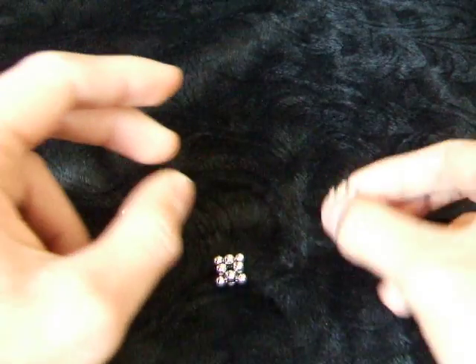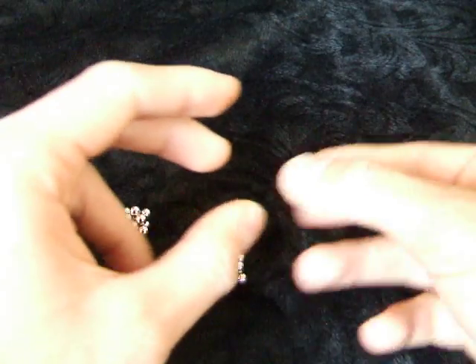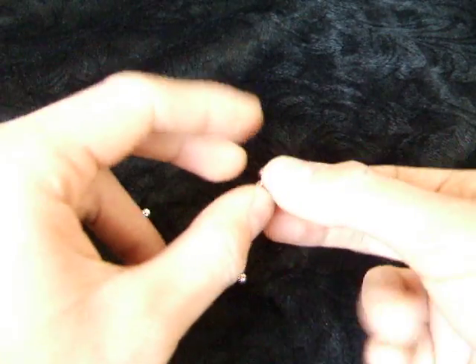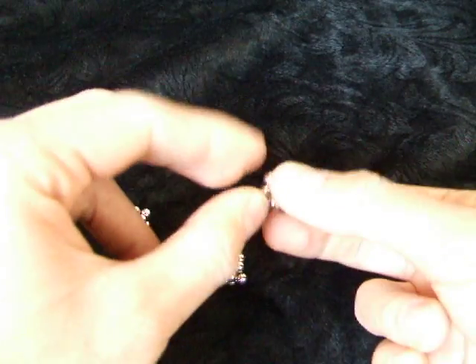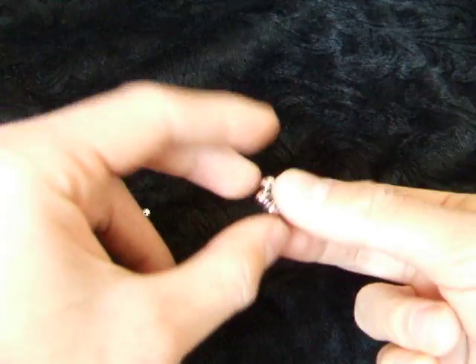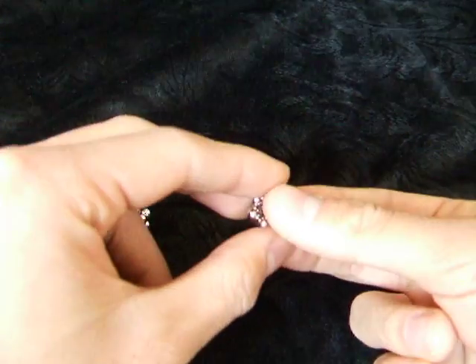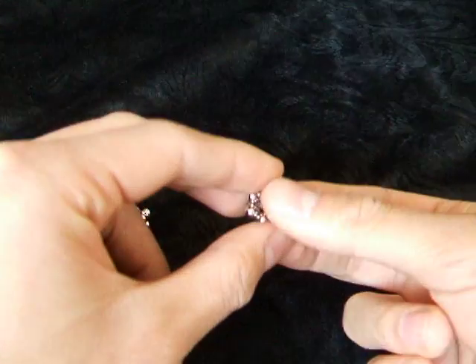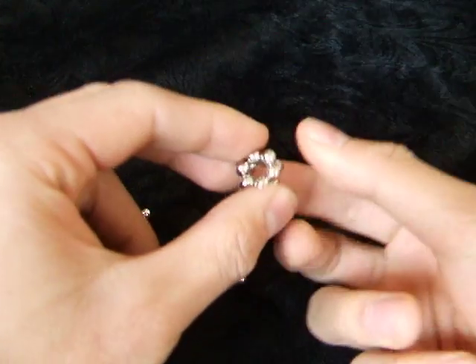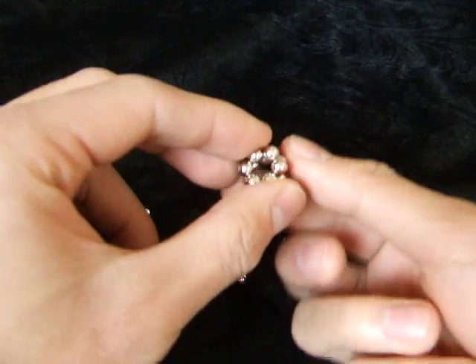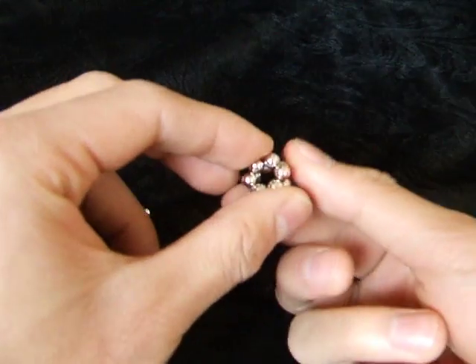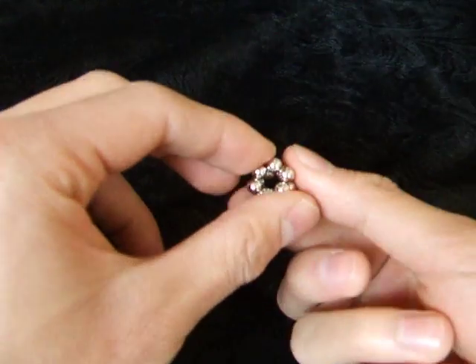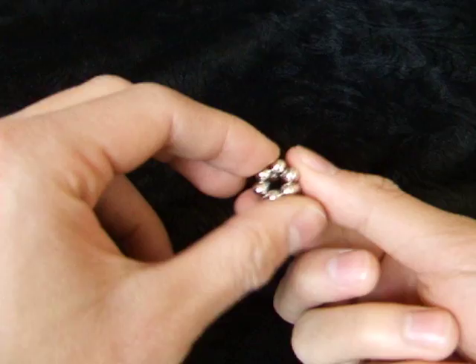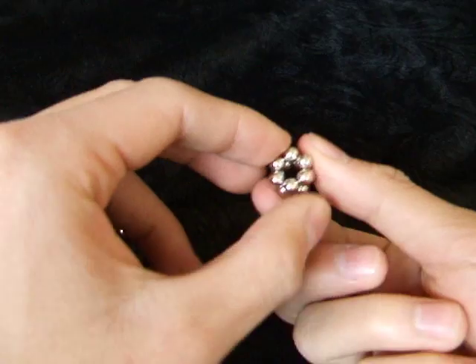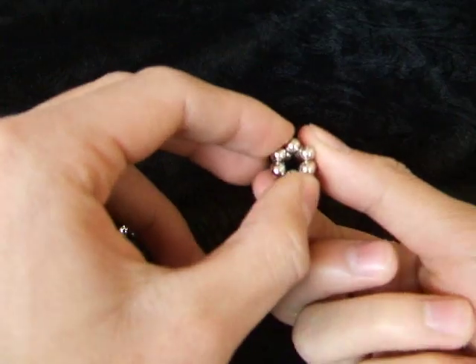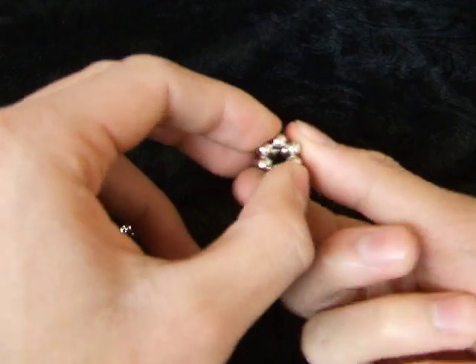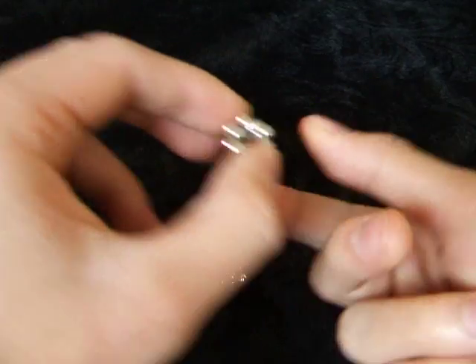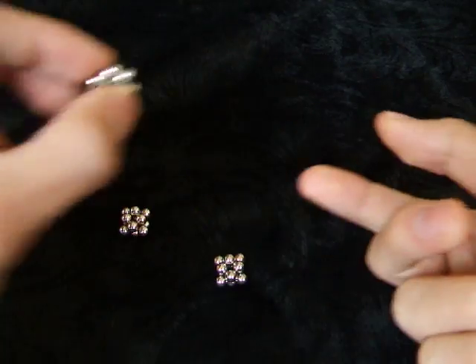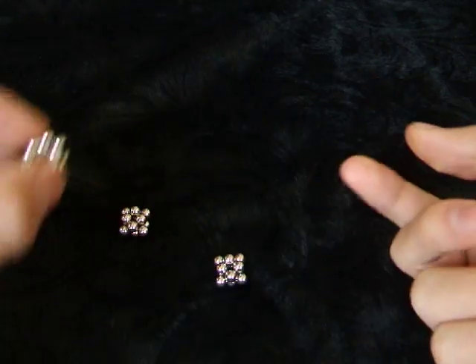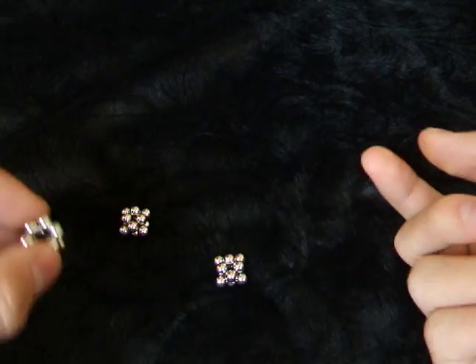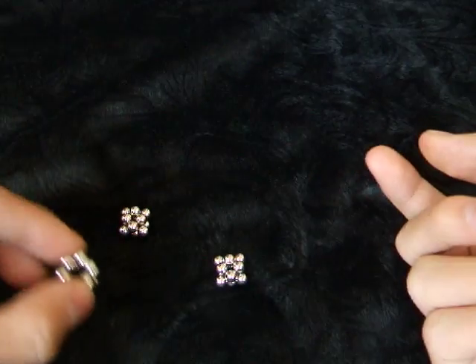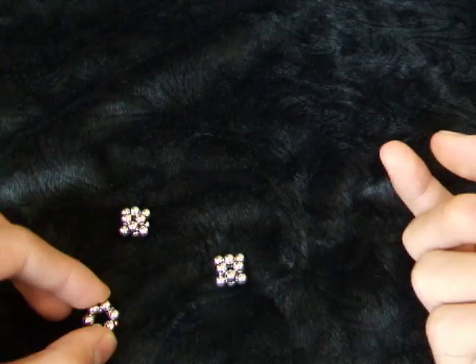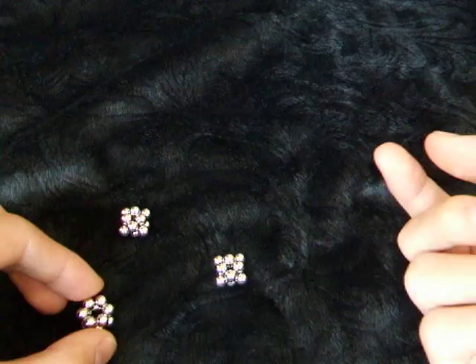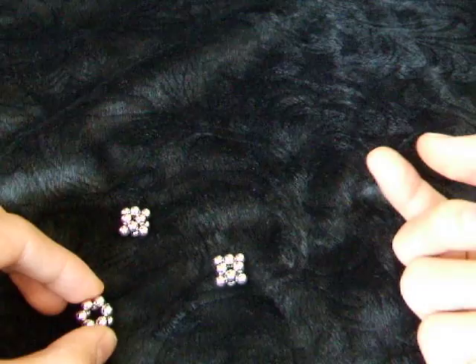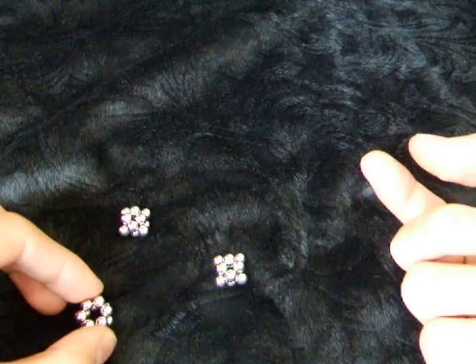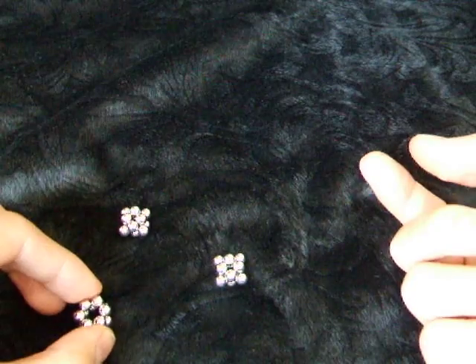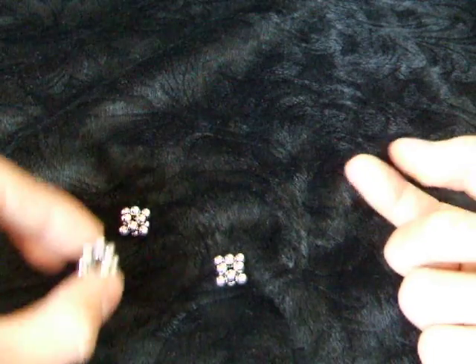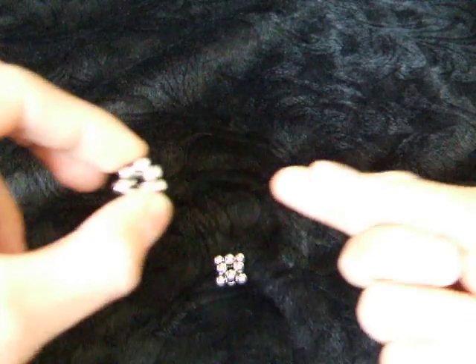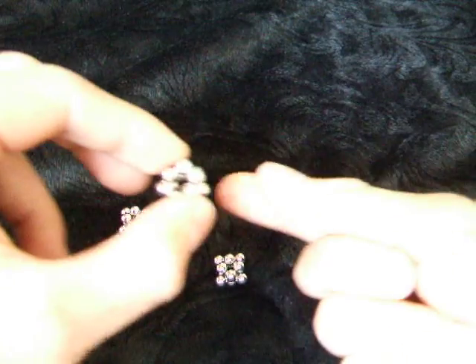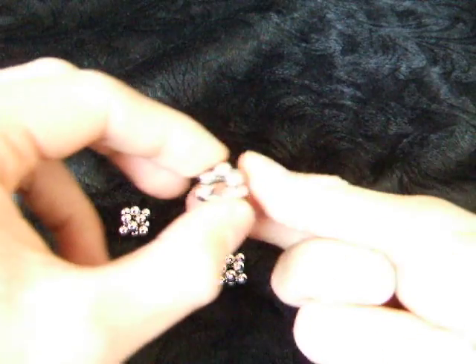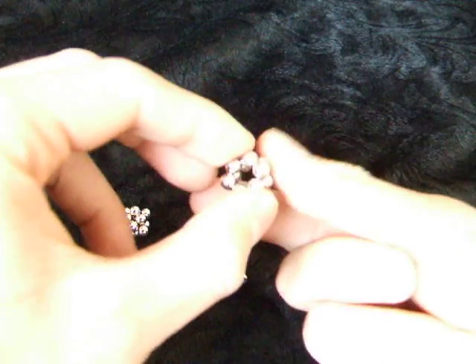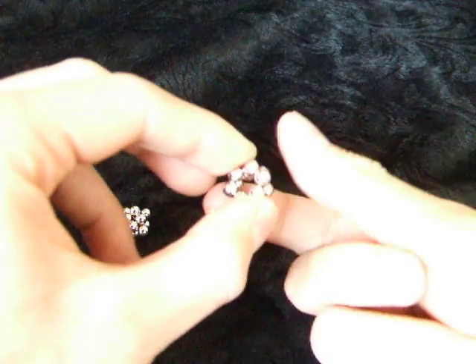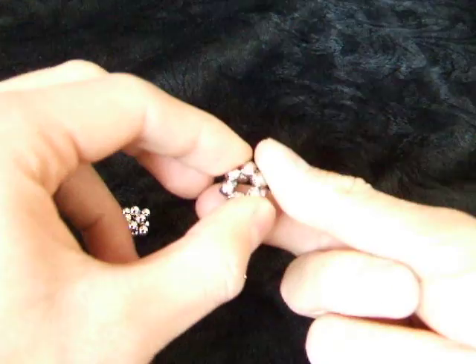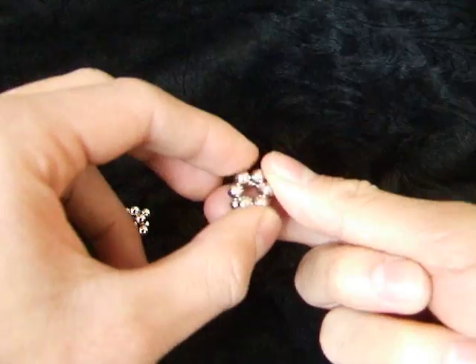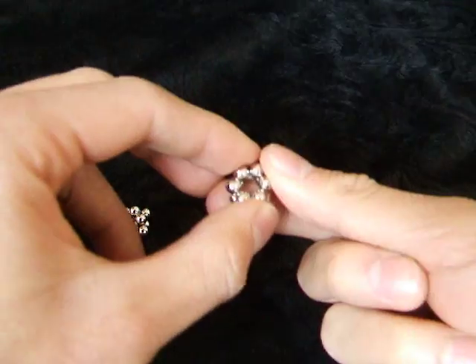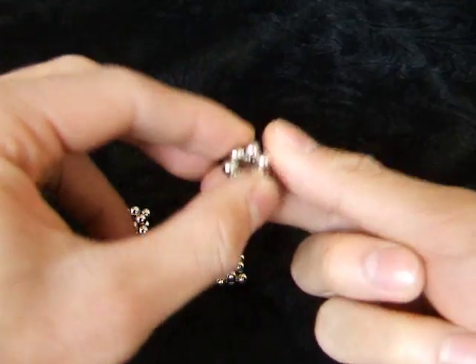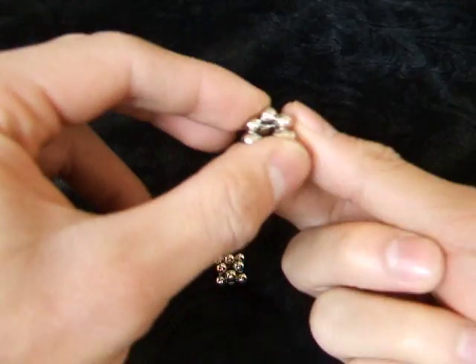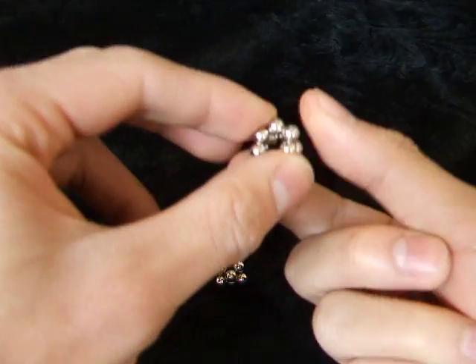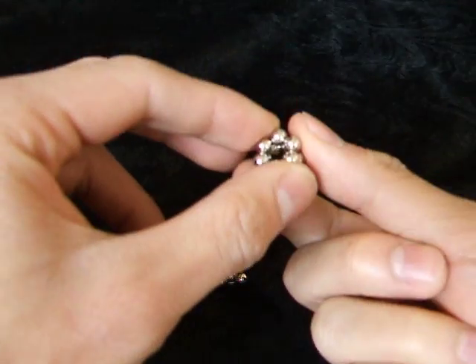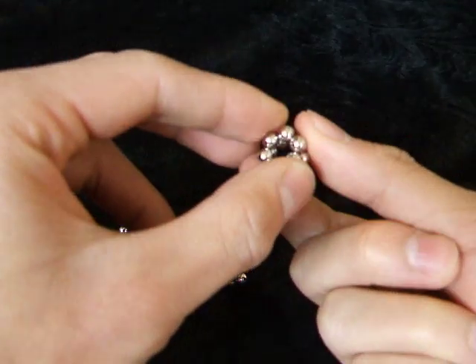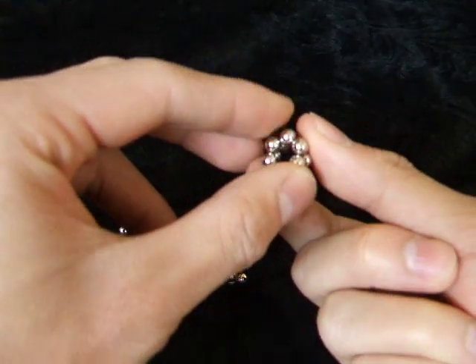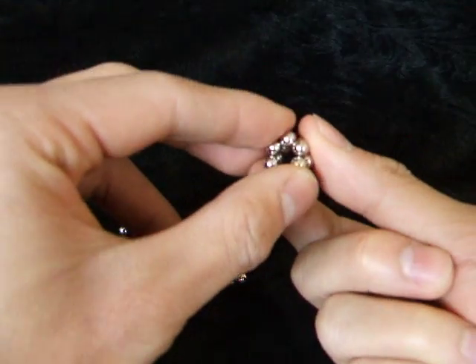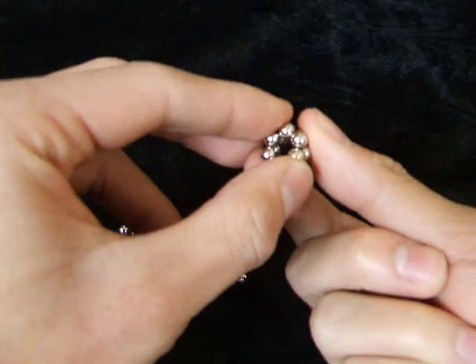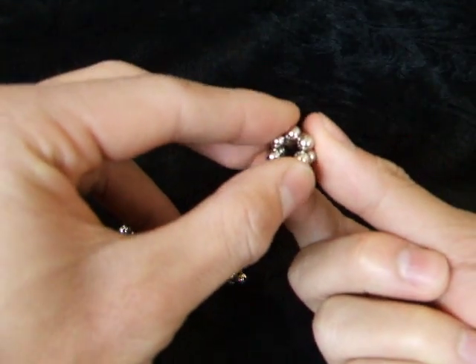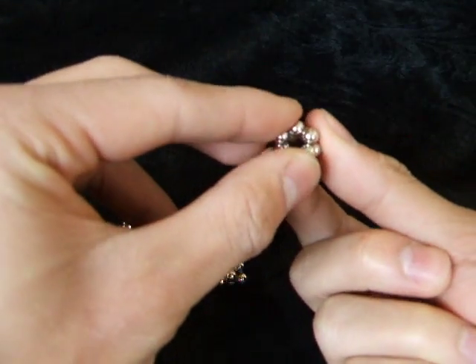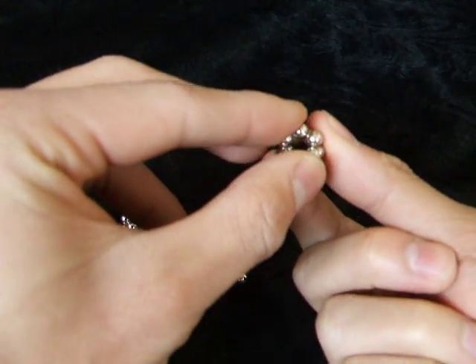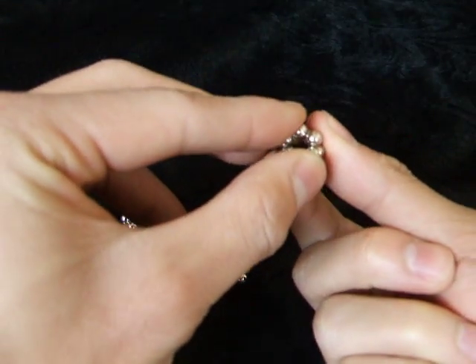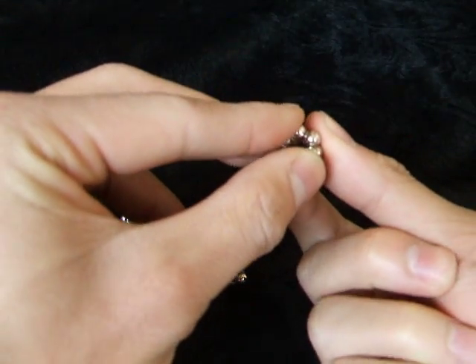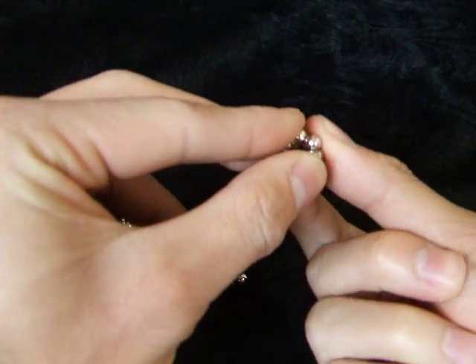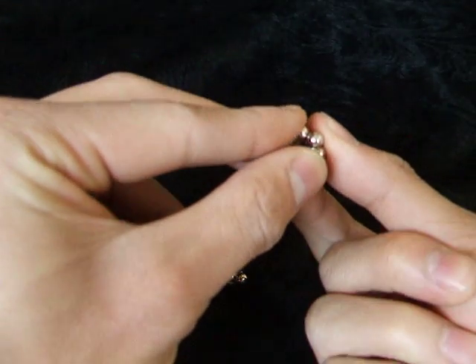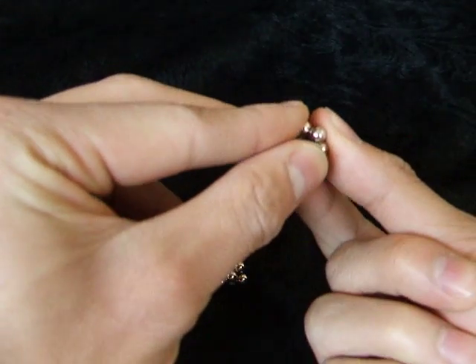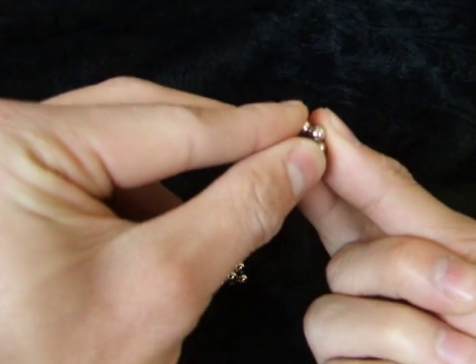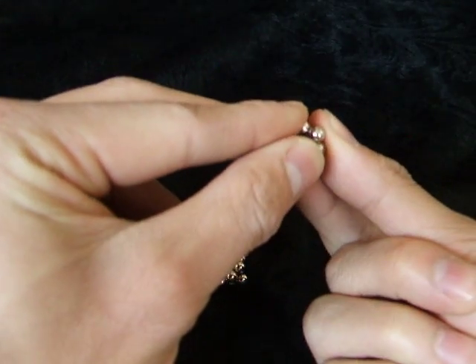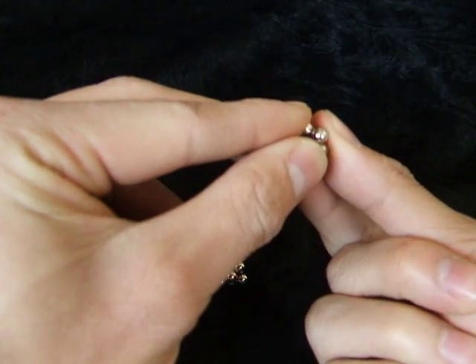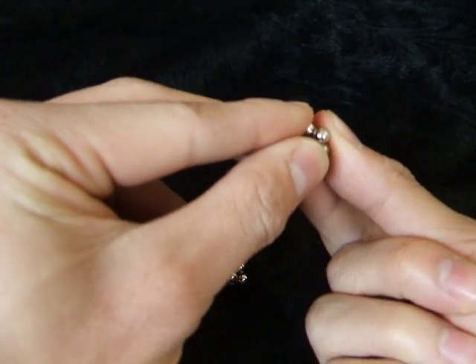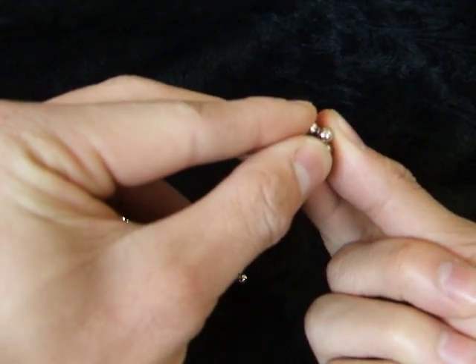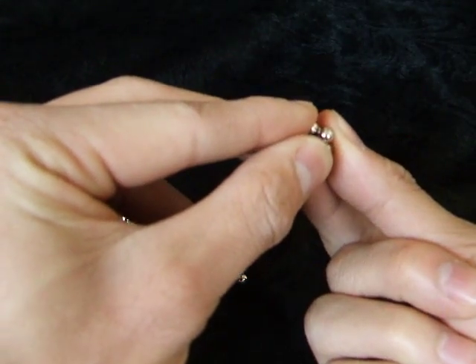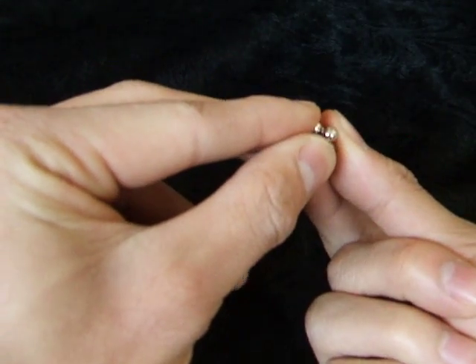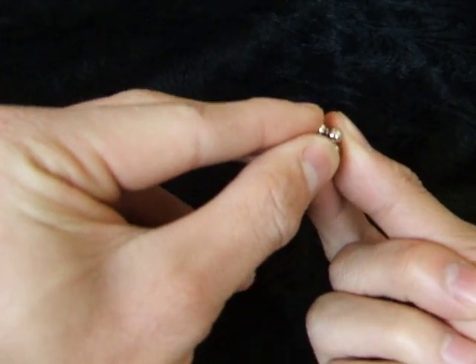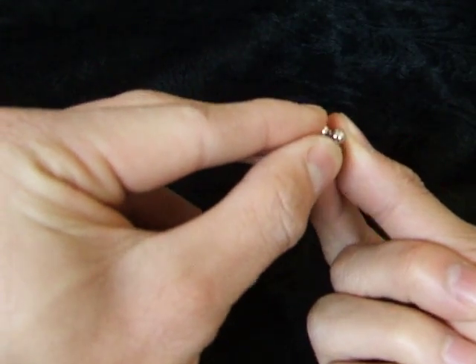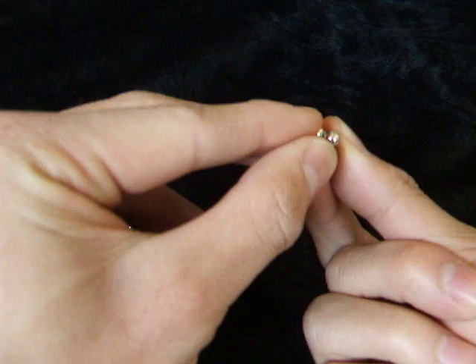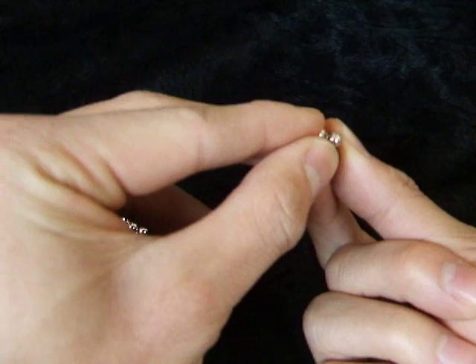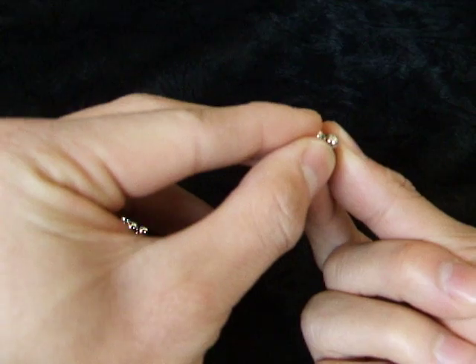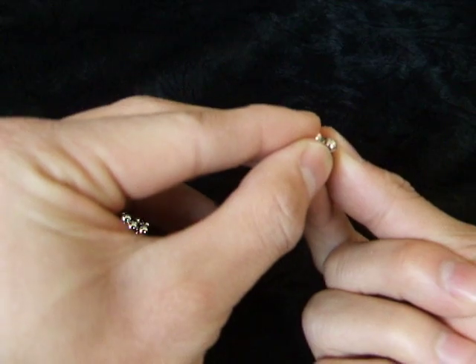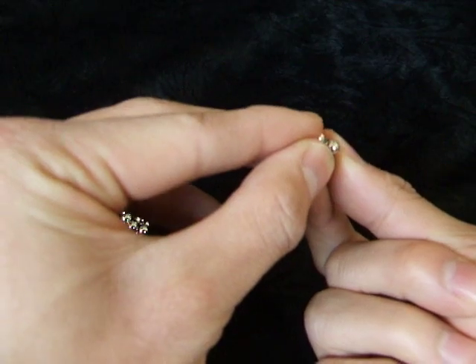You want to make sure you set them all down the same side you picked them up. You don't want to flip them around, otherwise you'll have lots of trouble.